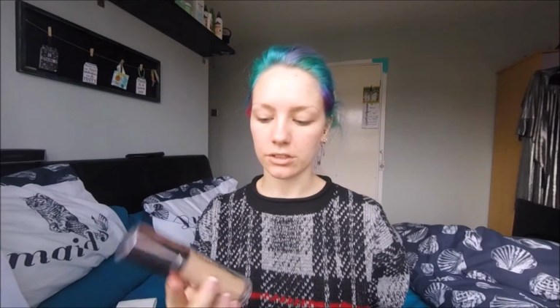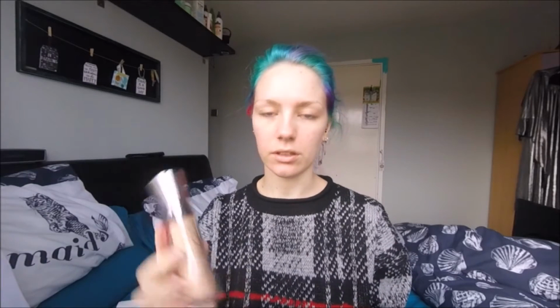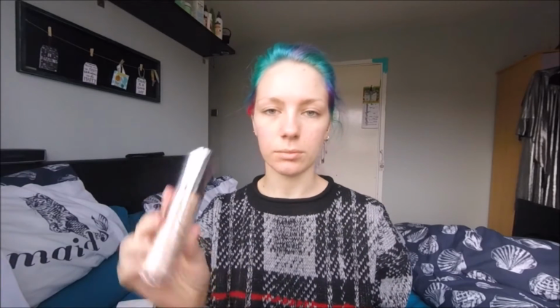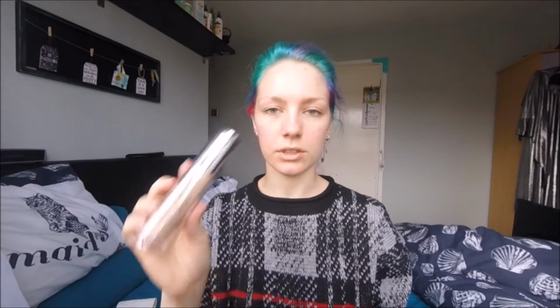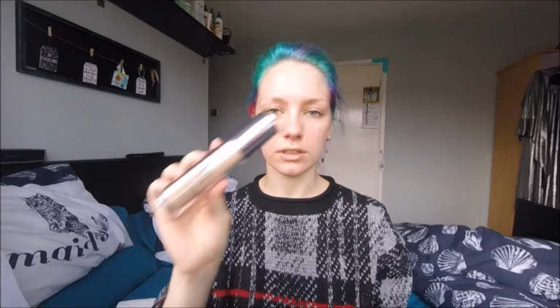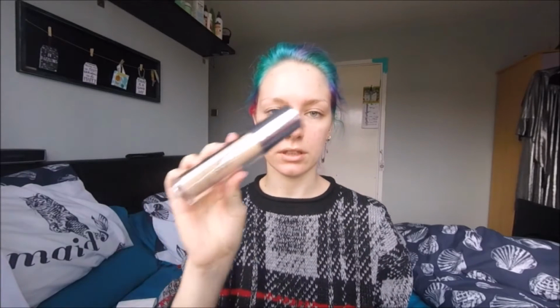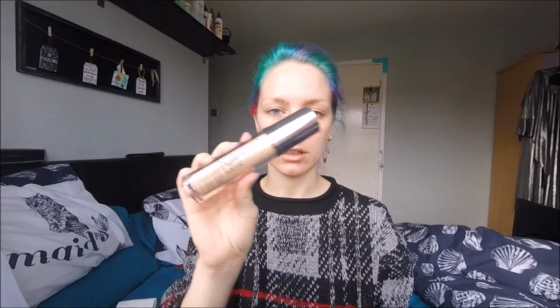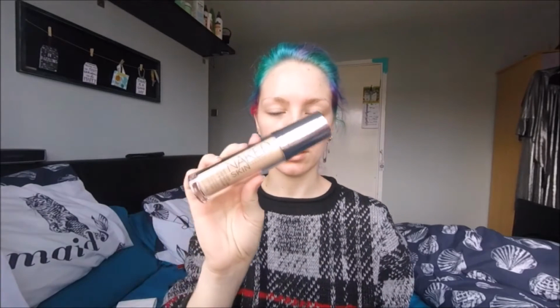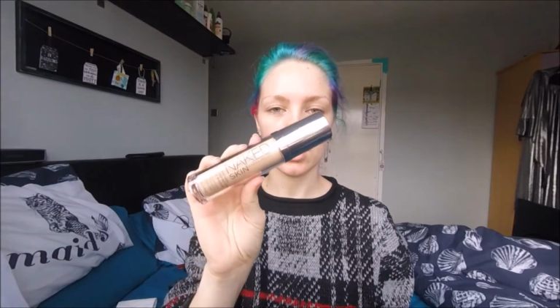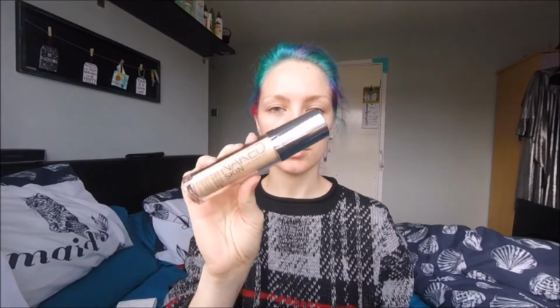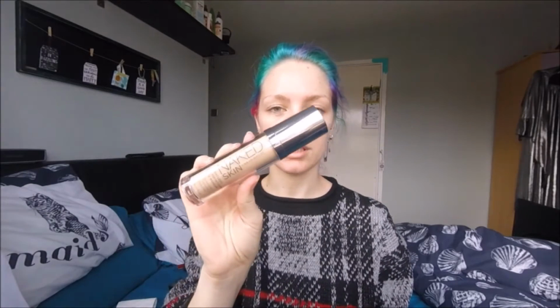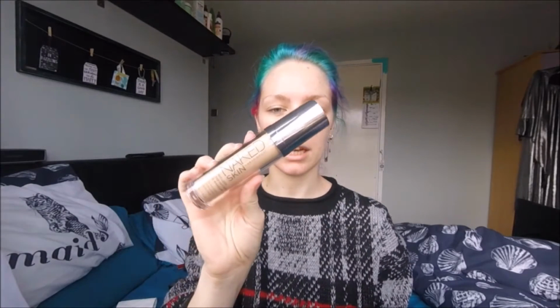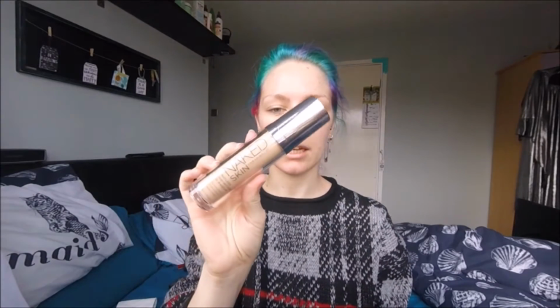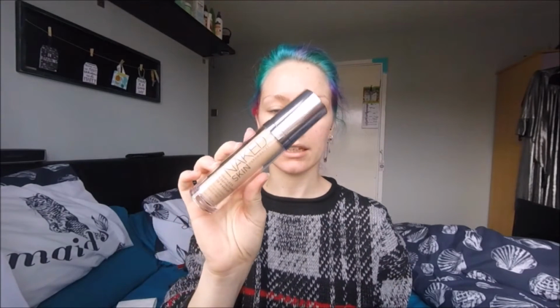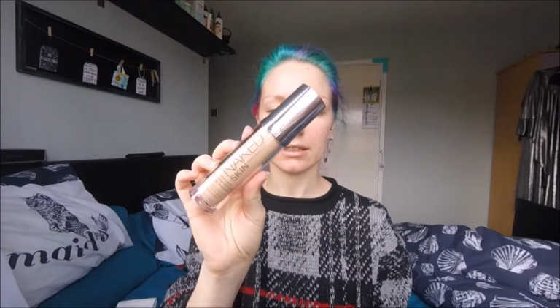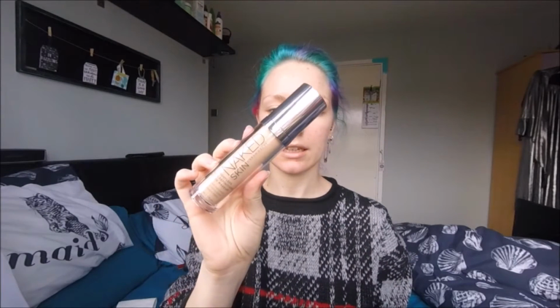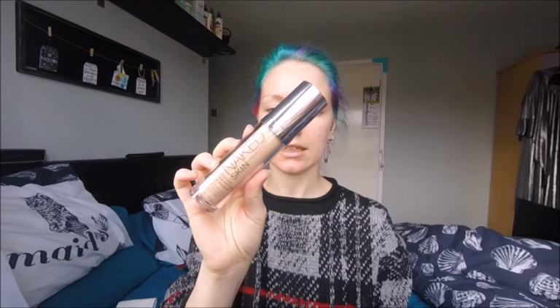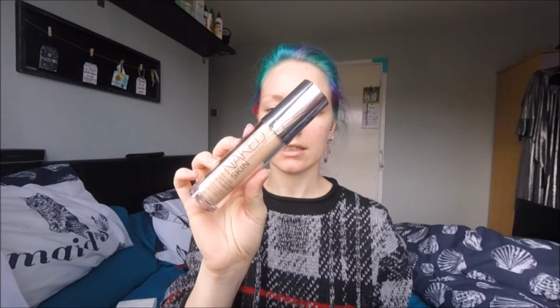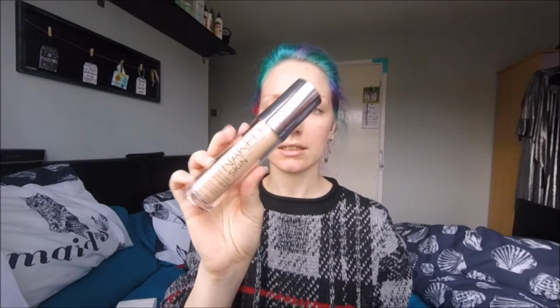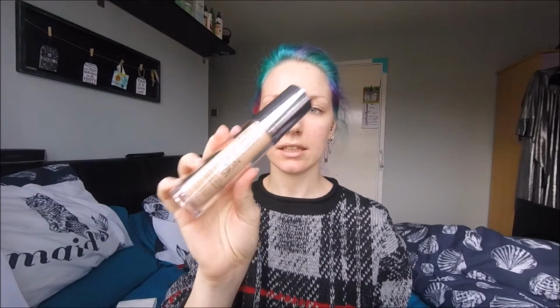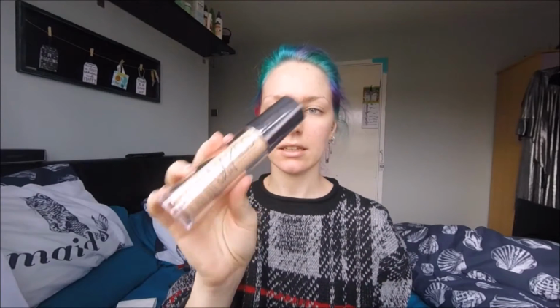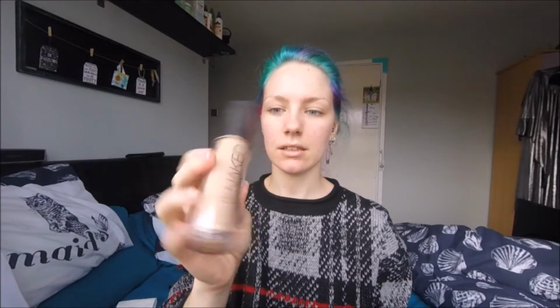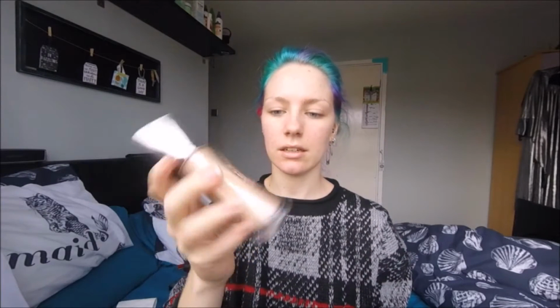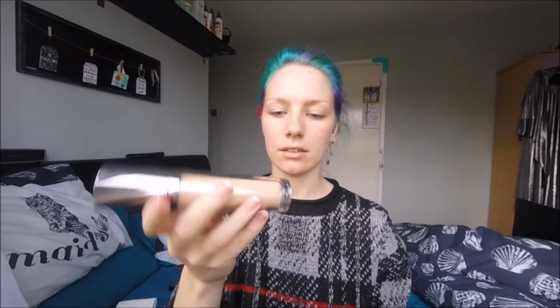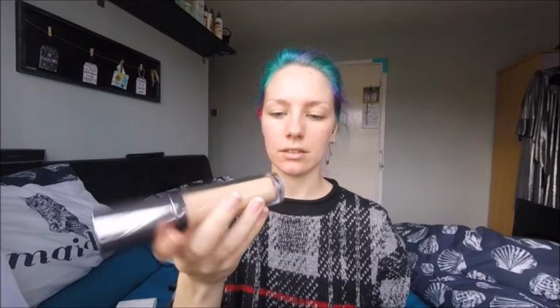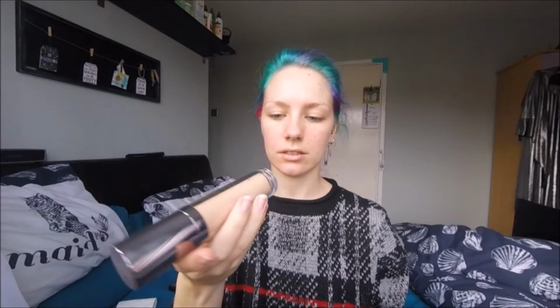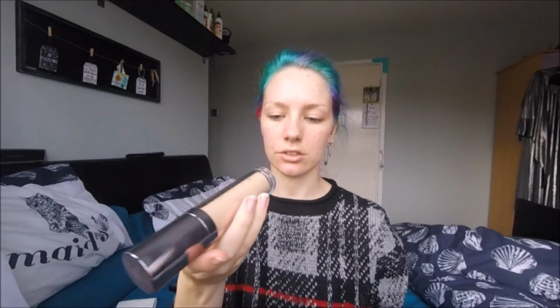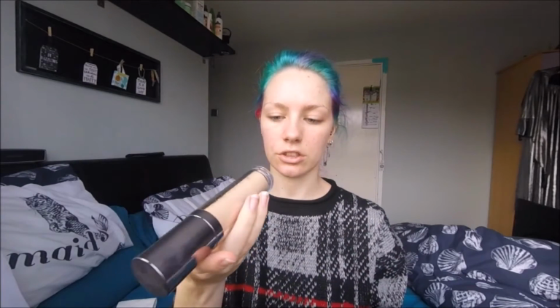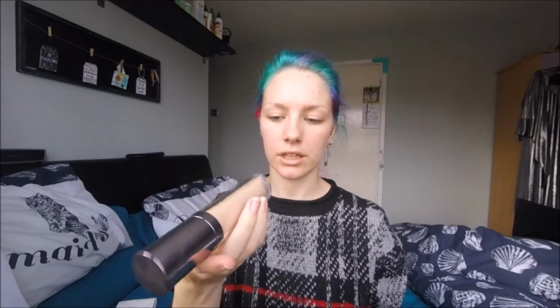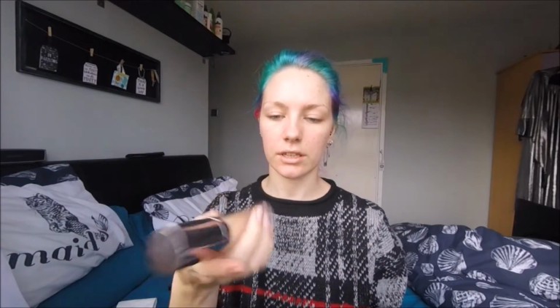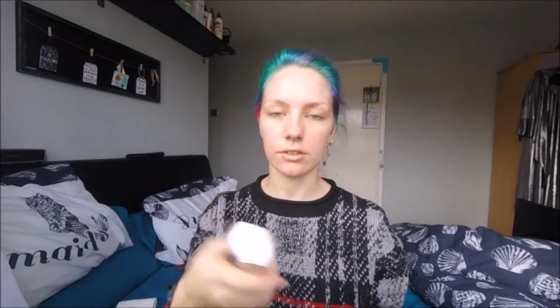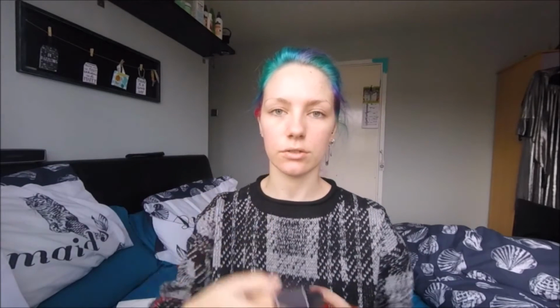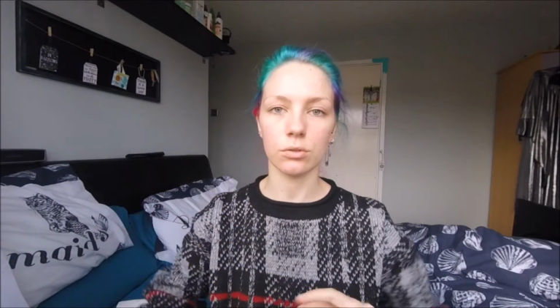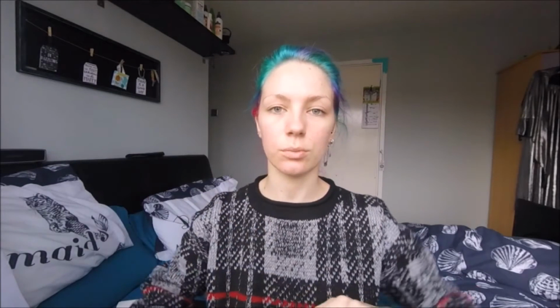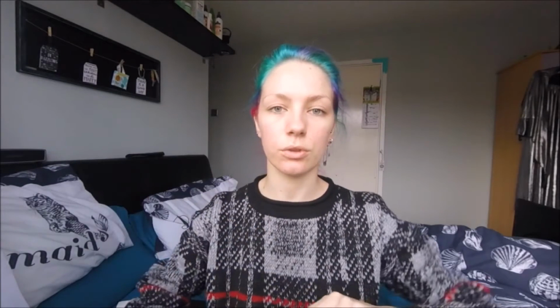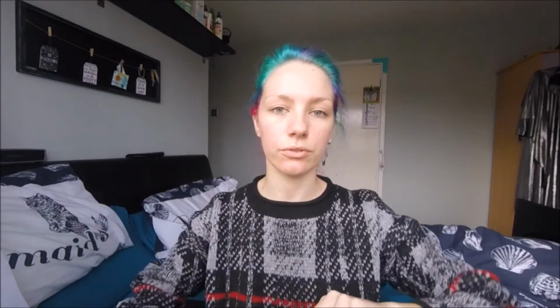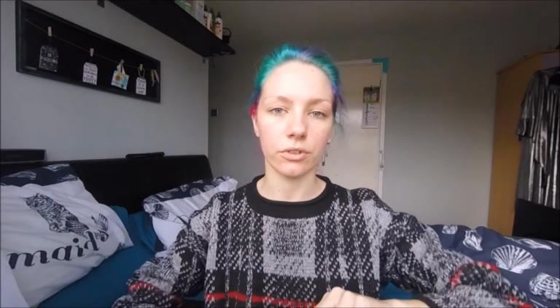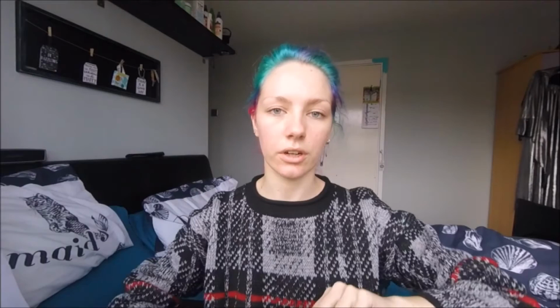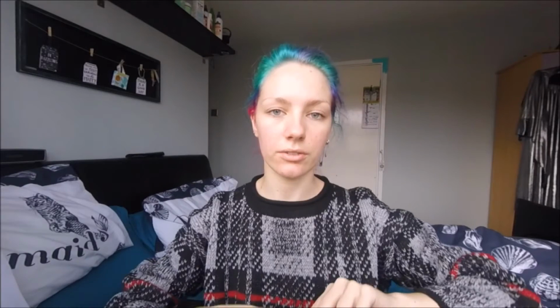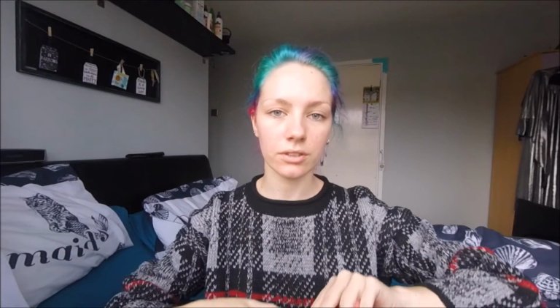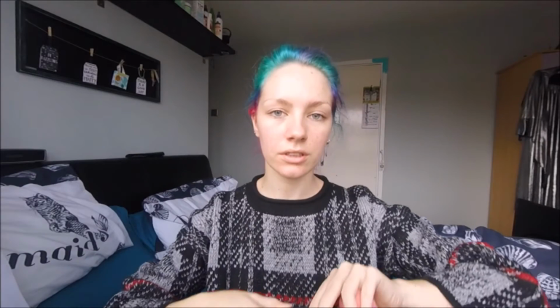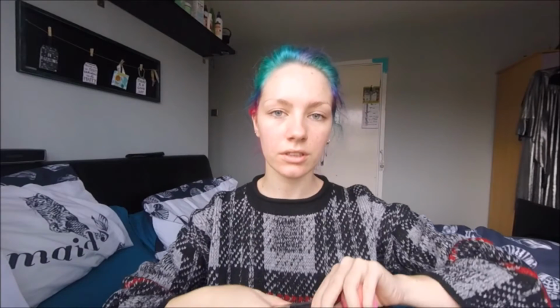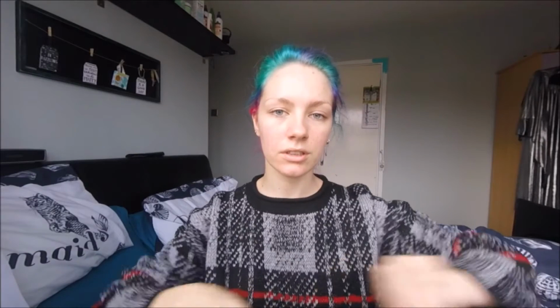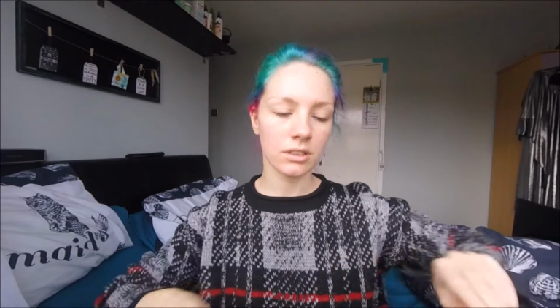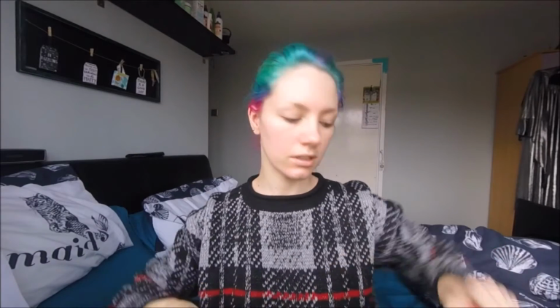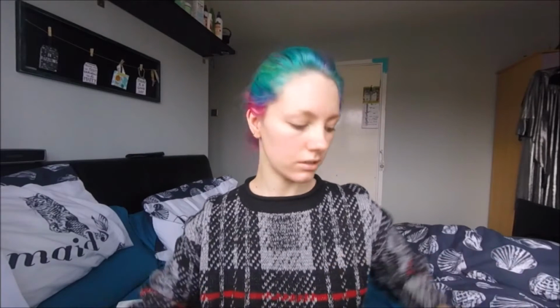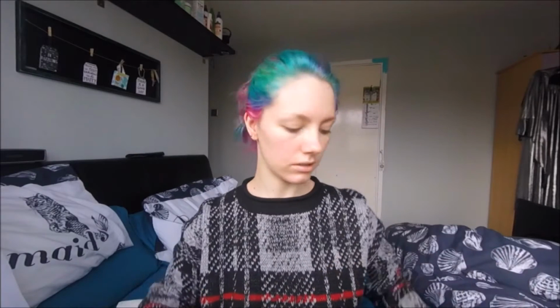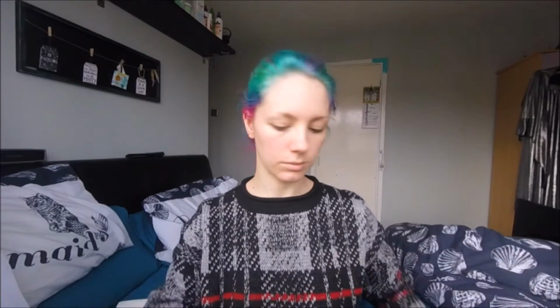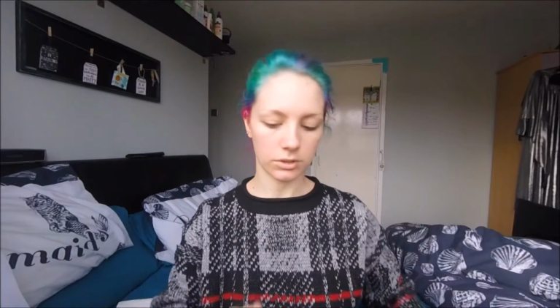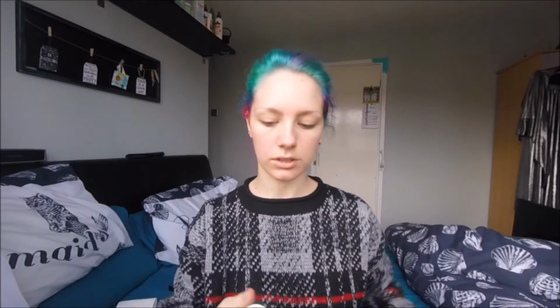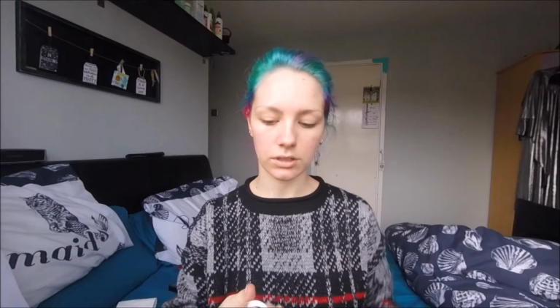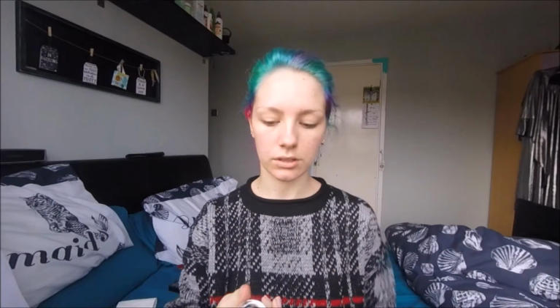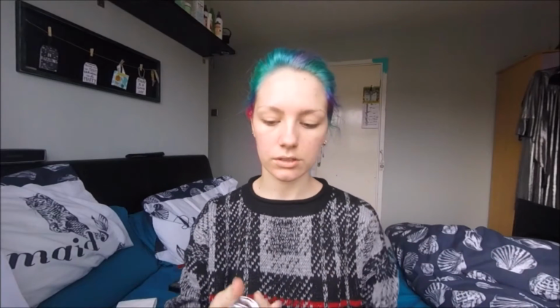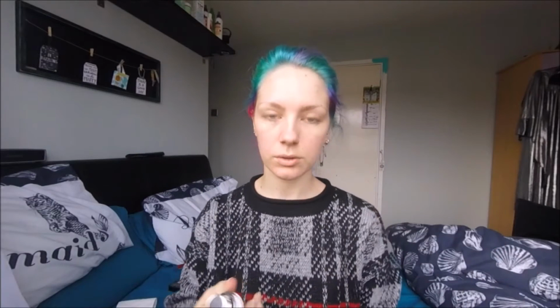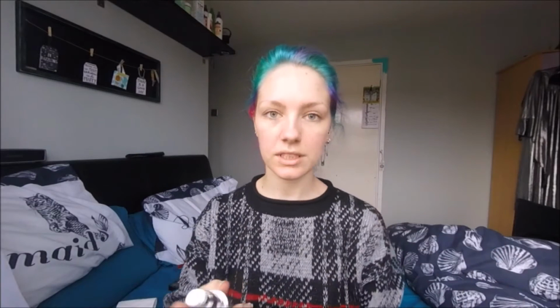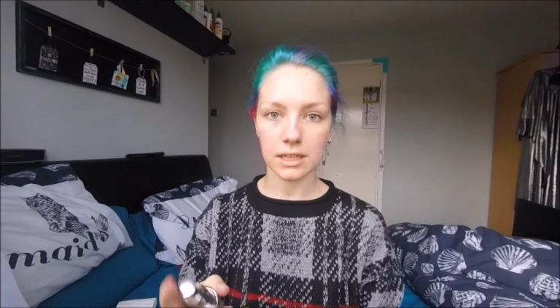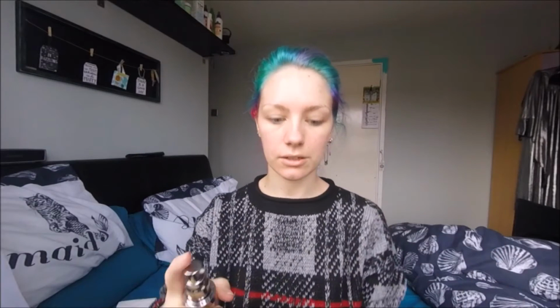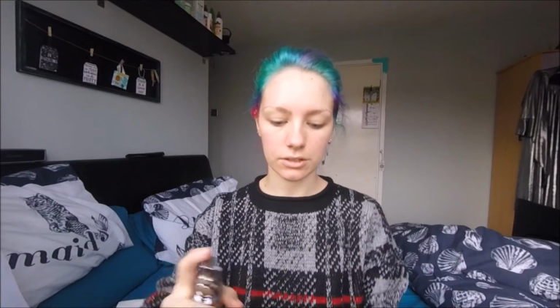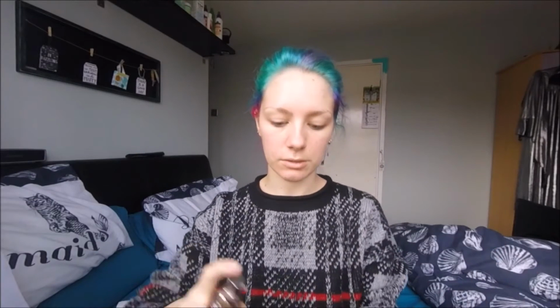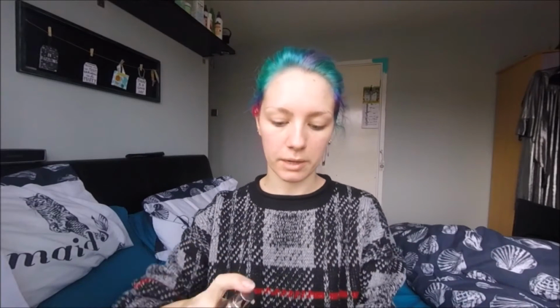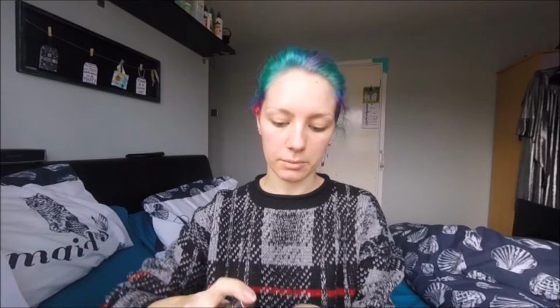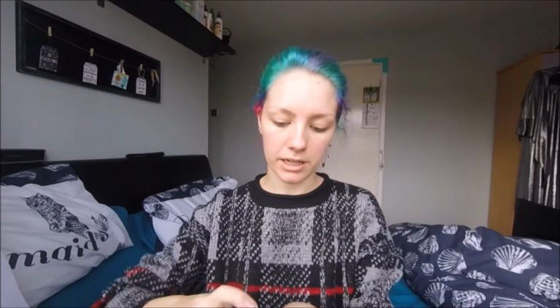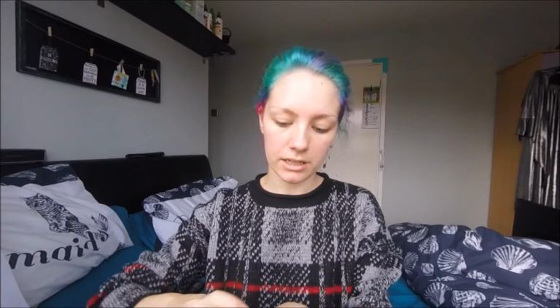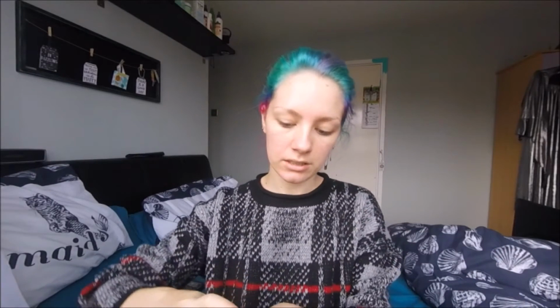Let's start with the foundation. Today I'm using the Urban Decay Naked Skin, and this is in shade 0.5. I'm just going to squeeze that out onto the back of my hand.